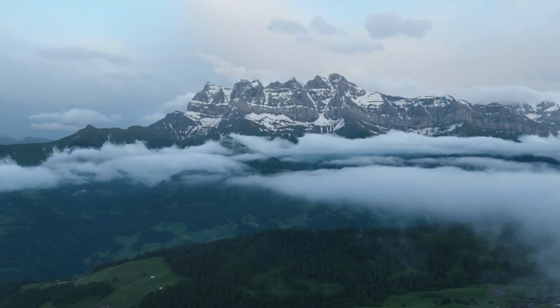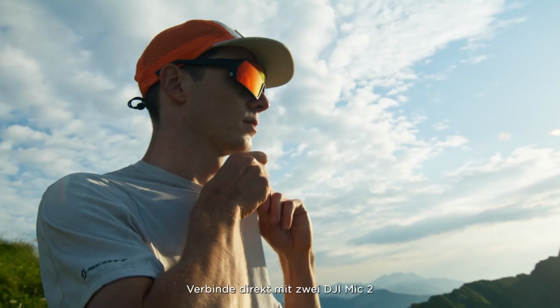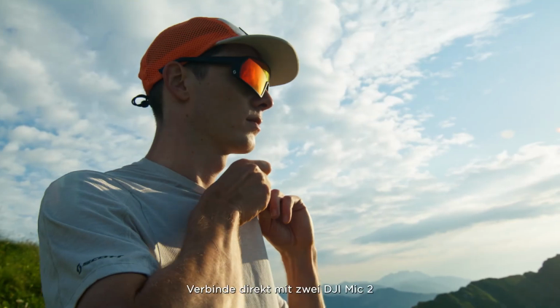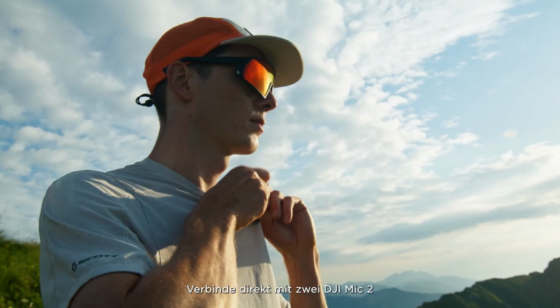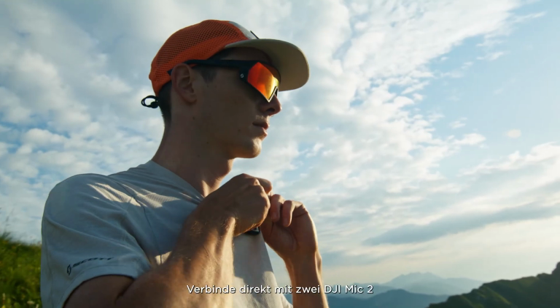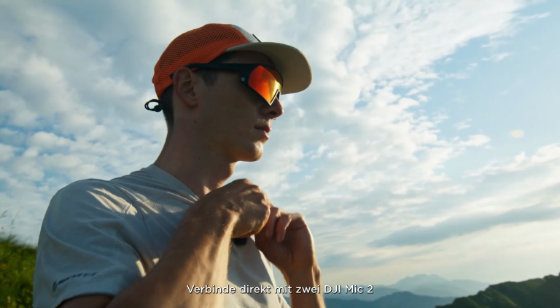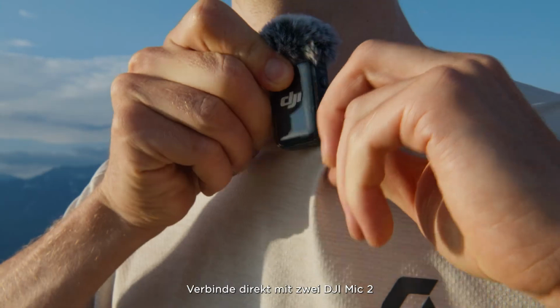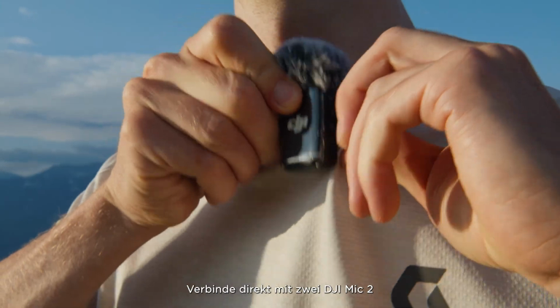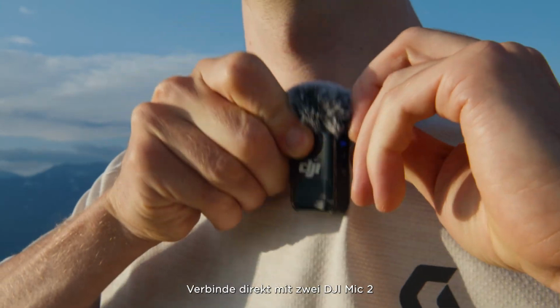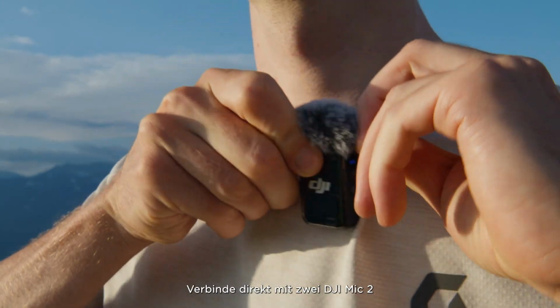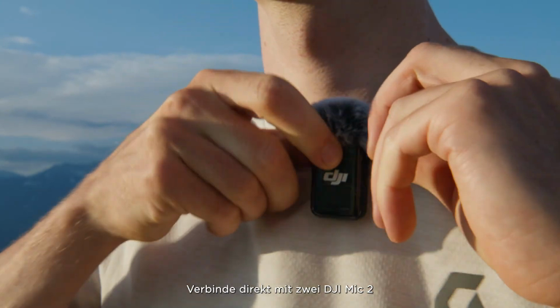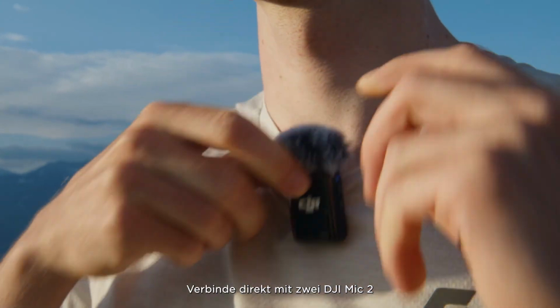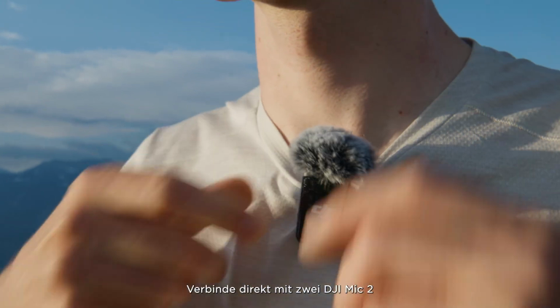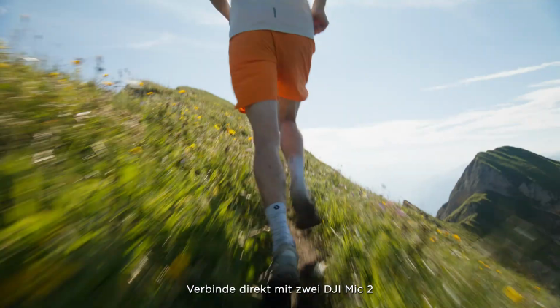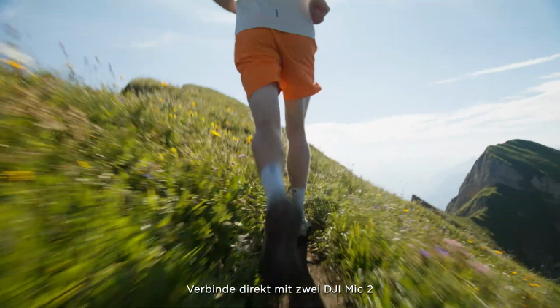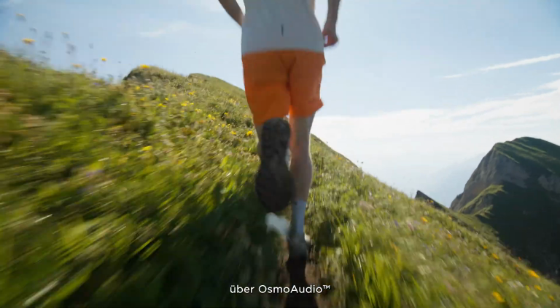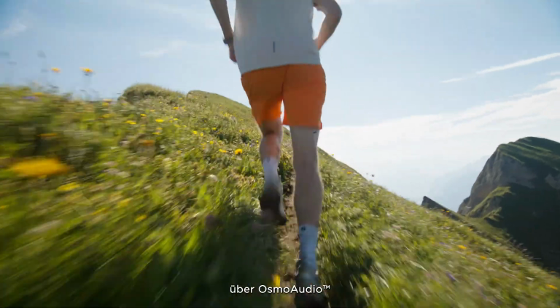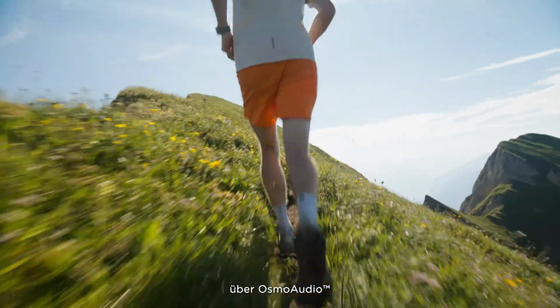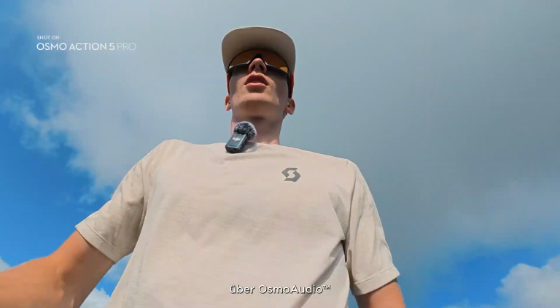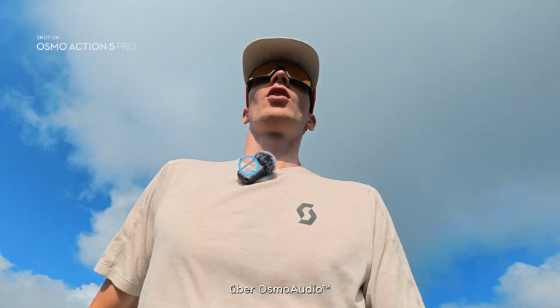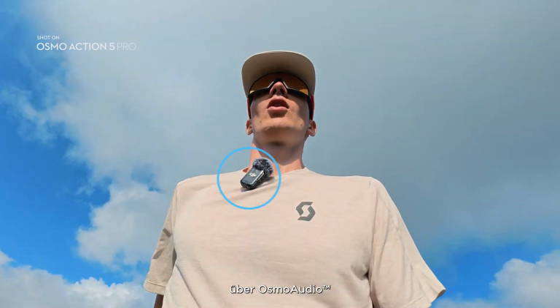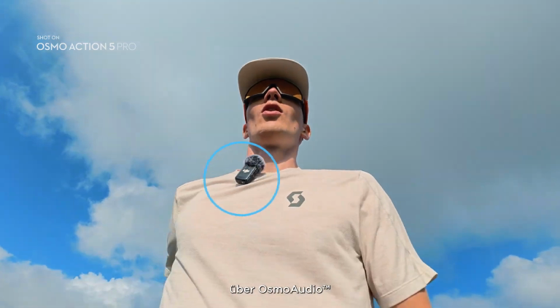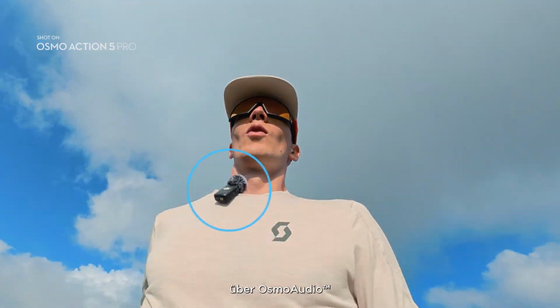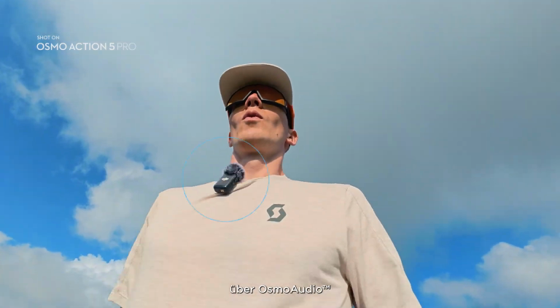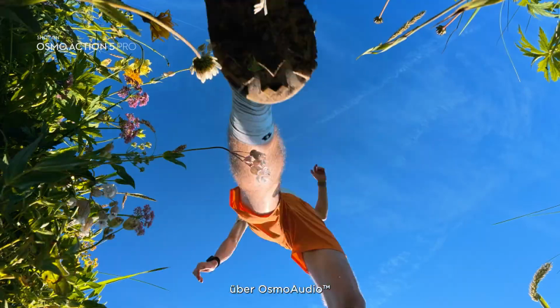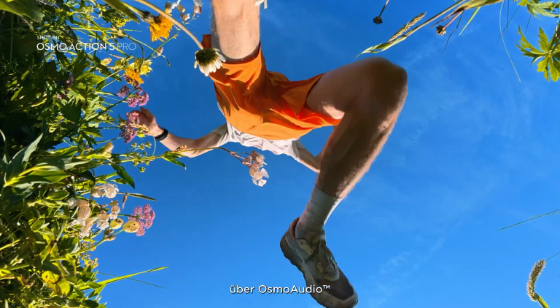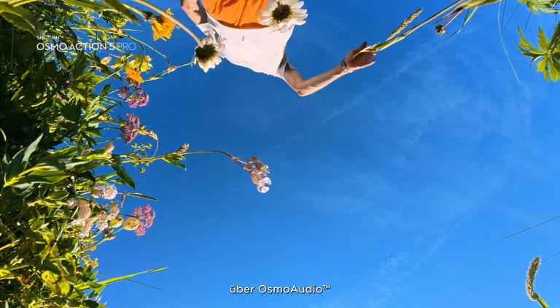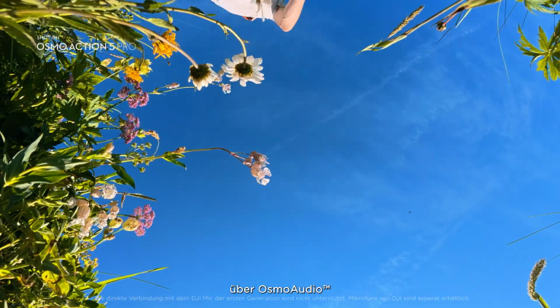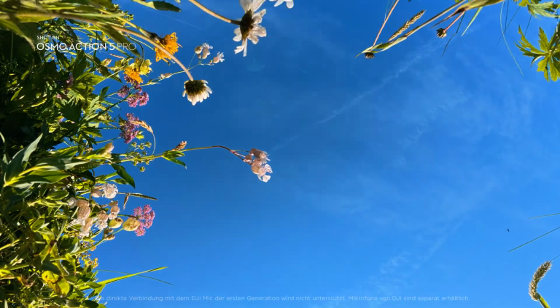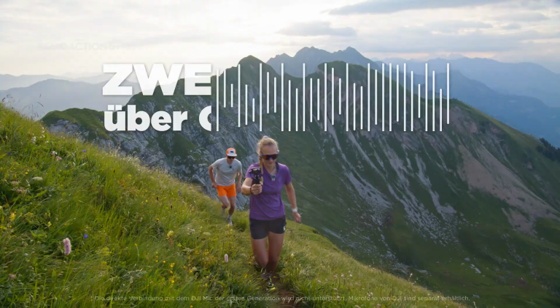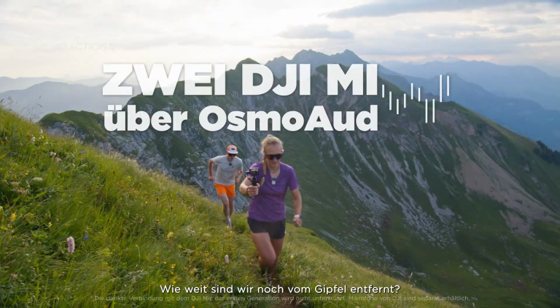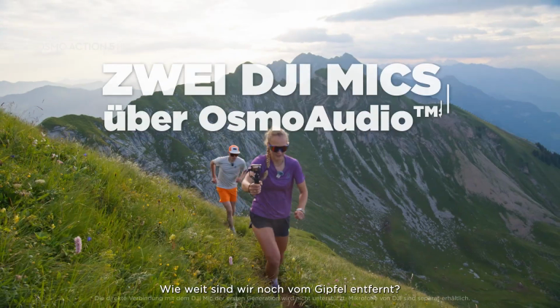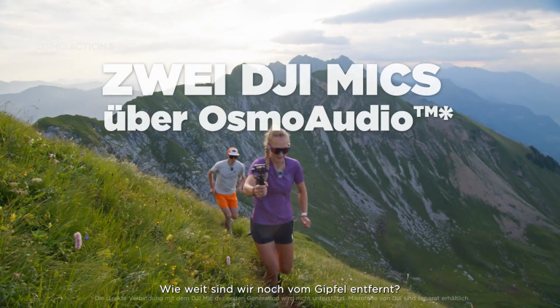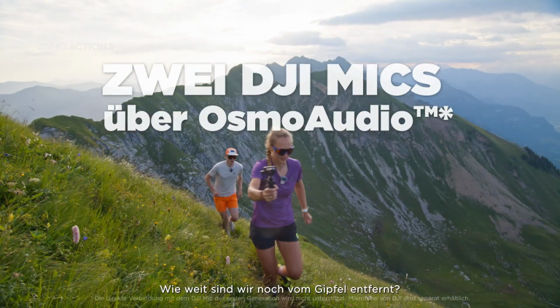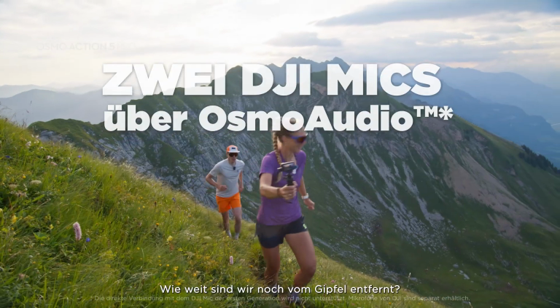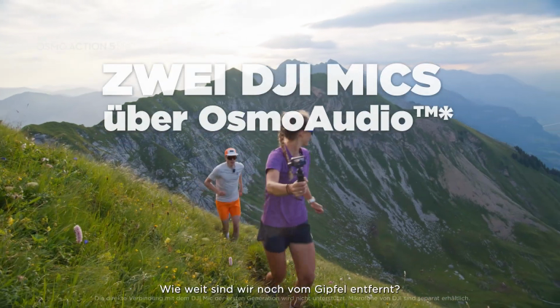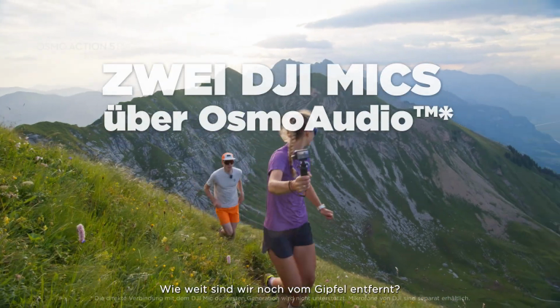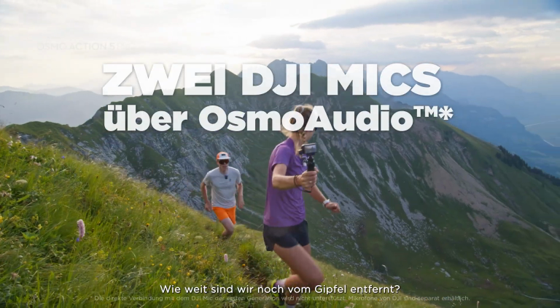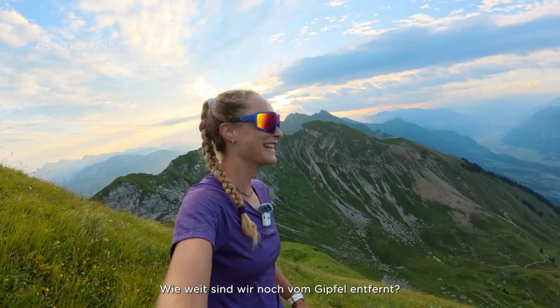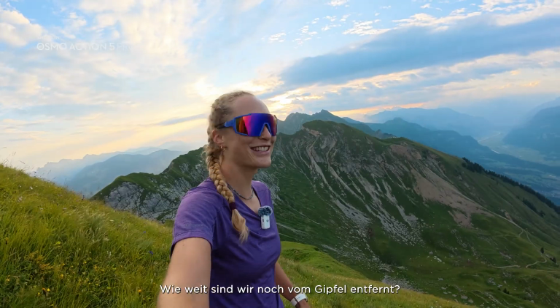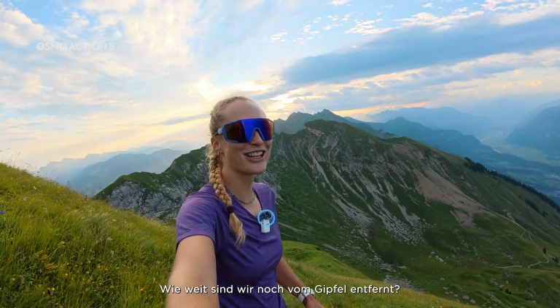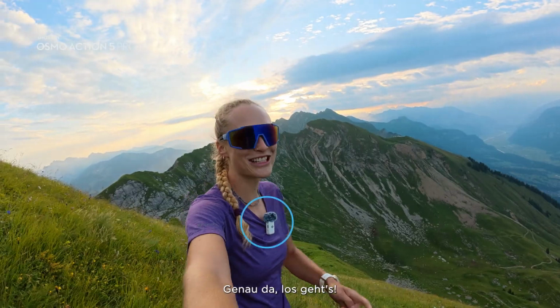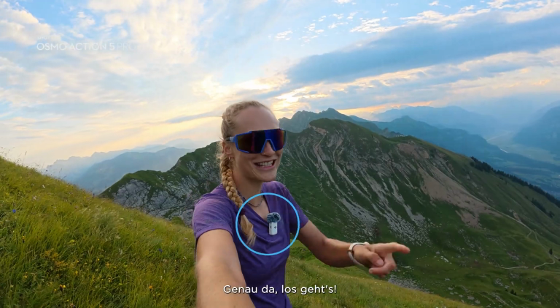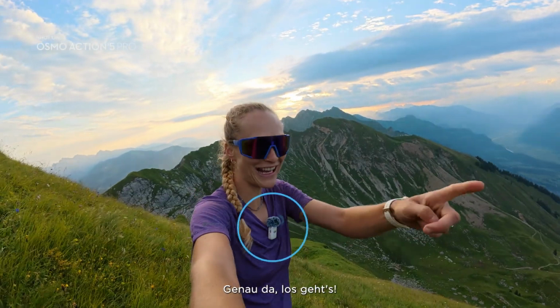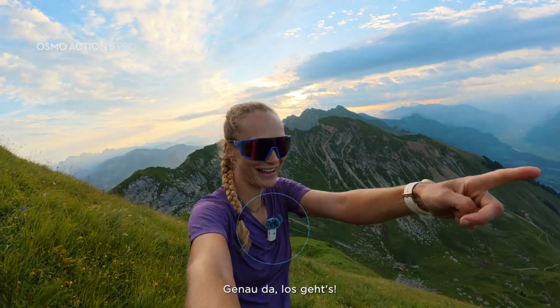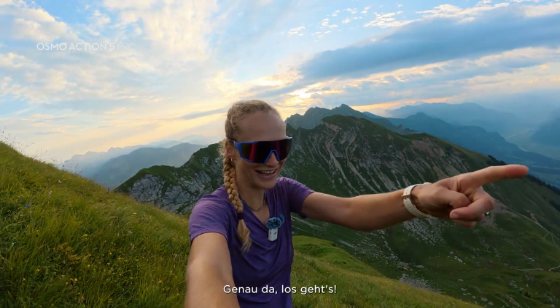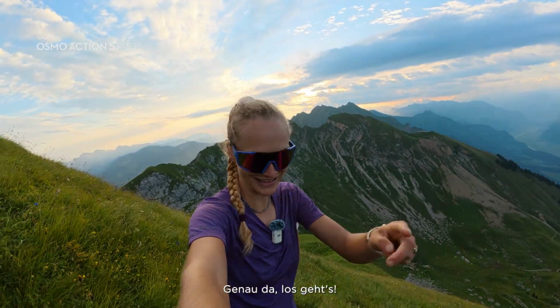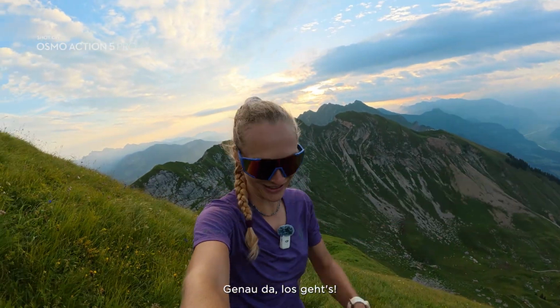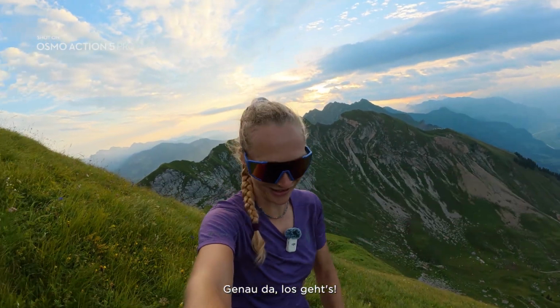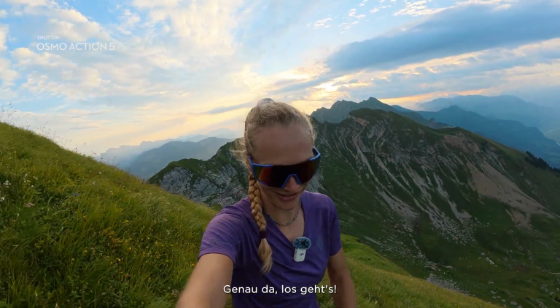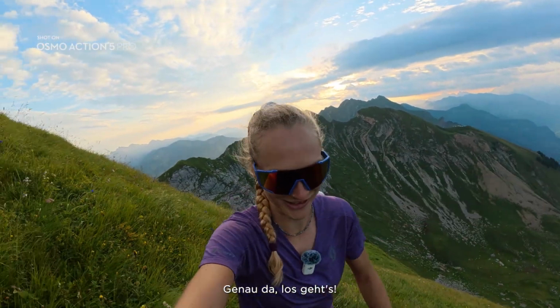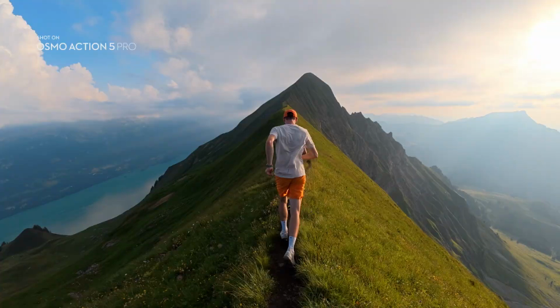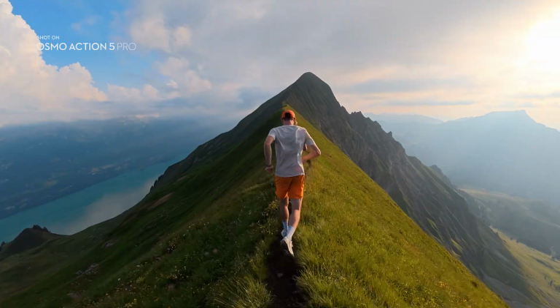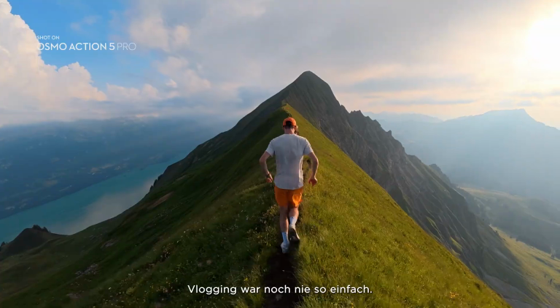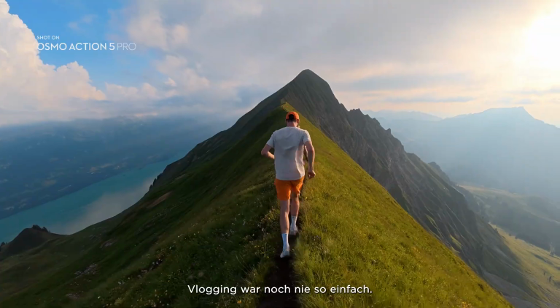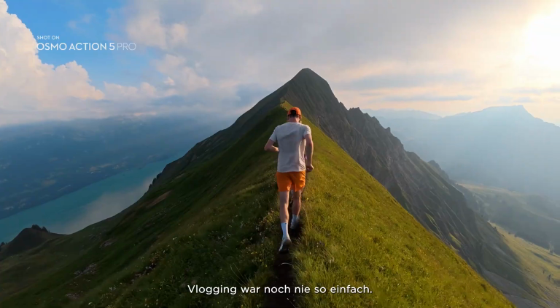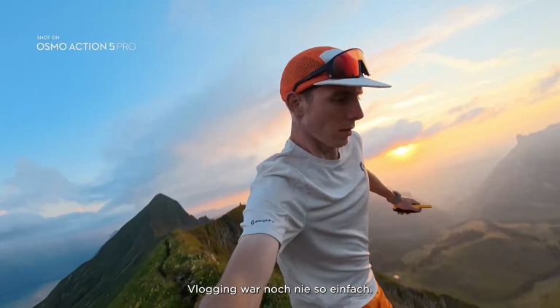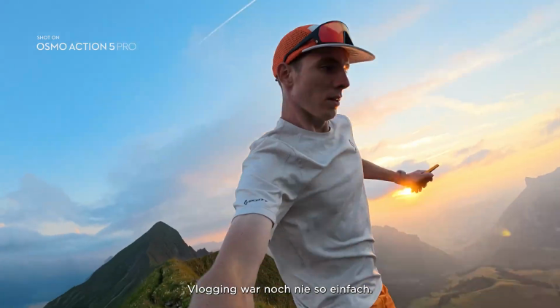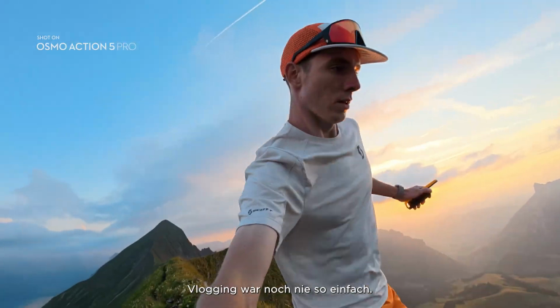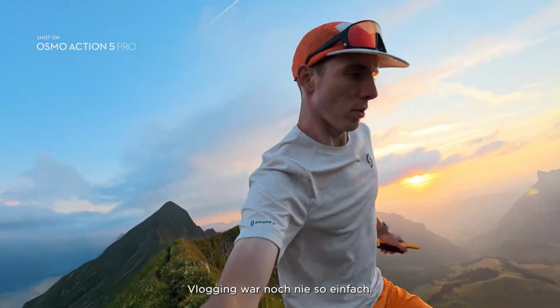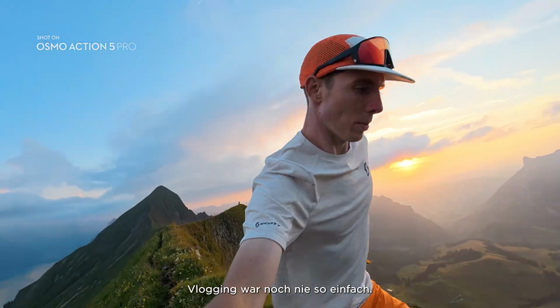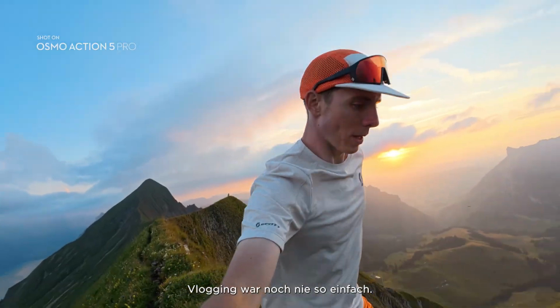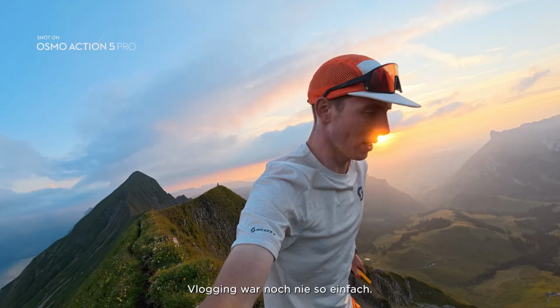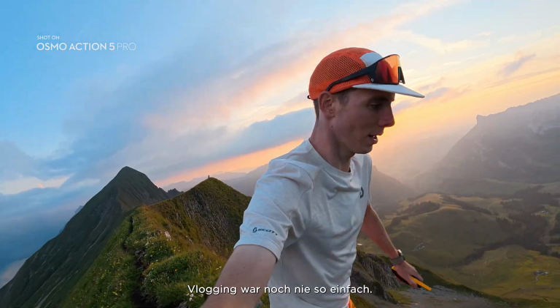Connect directly to two DJI Mic 2s using Osmo Audio, making vlogging easier than ever.